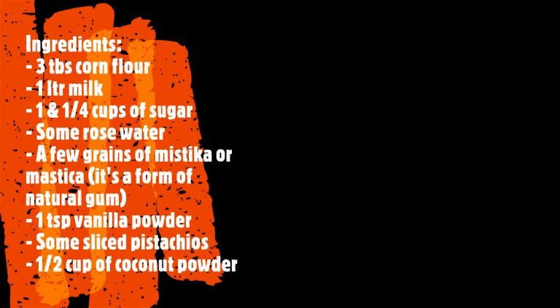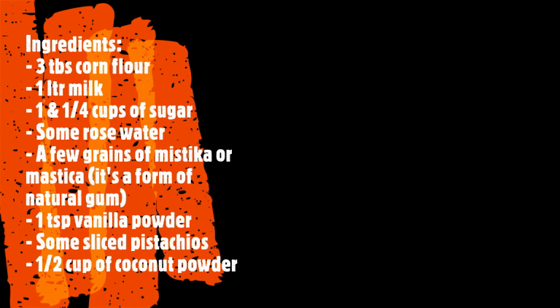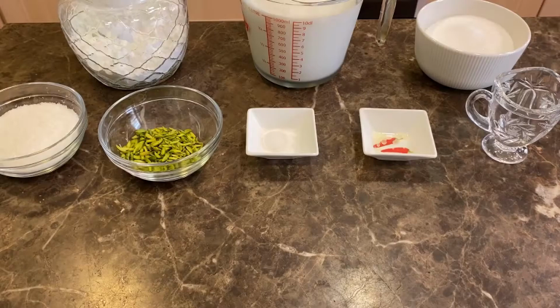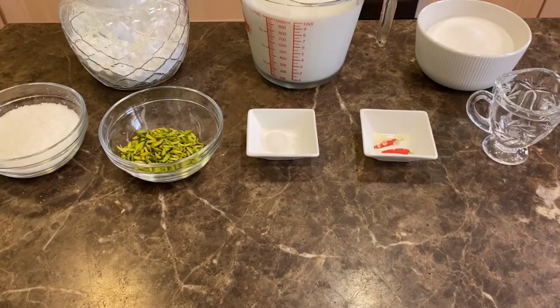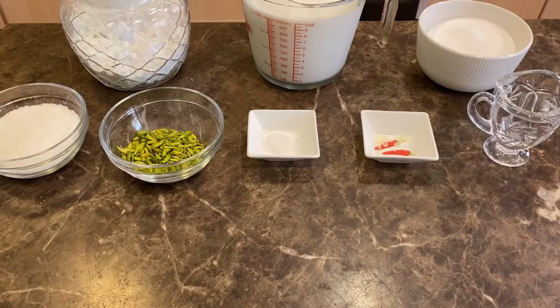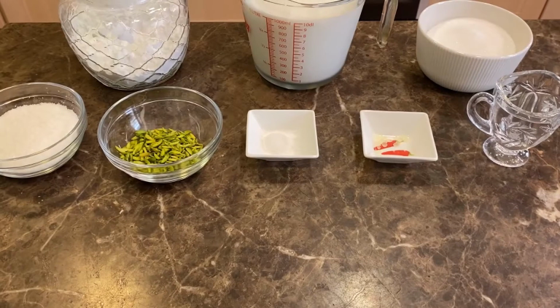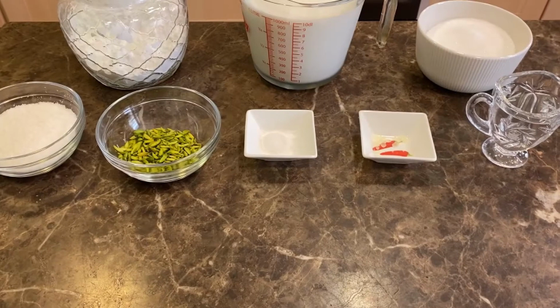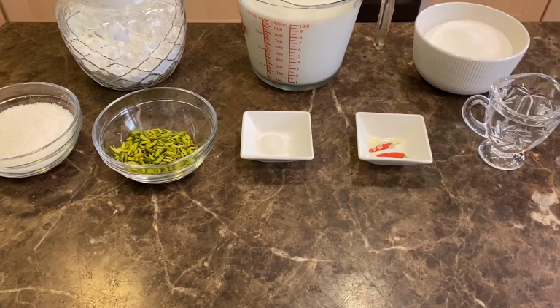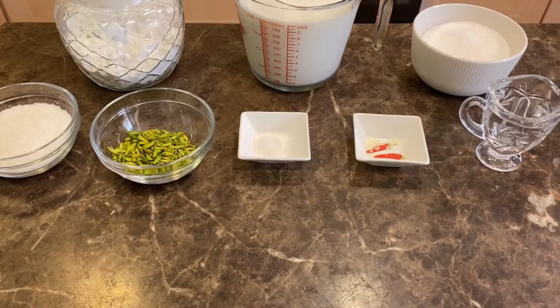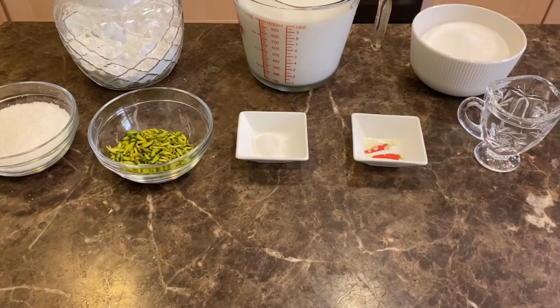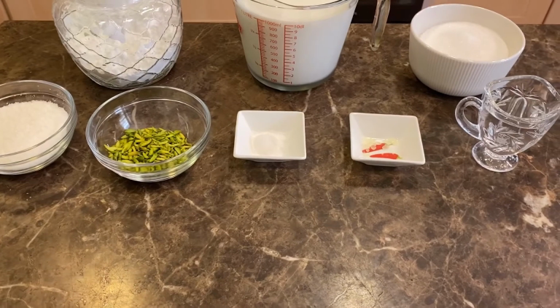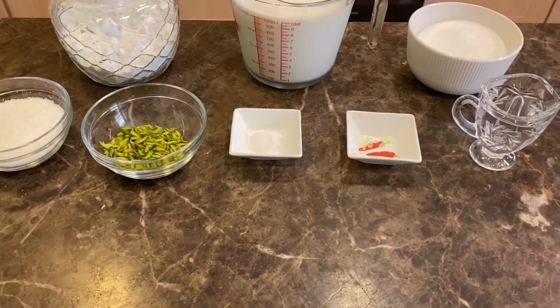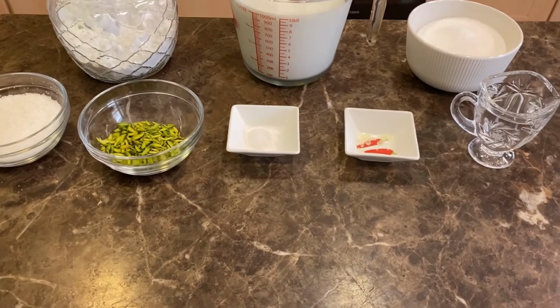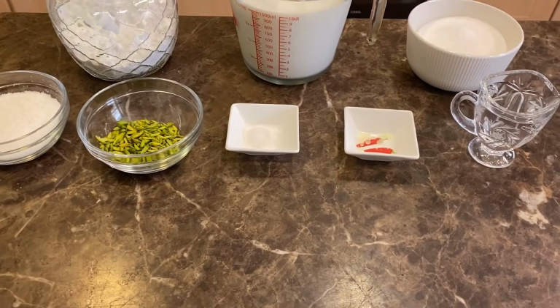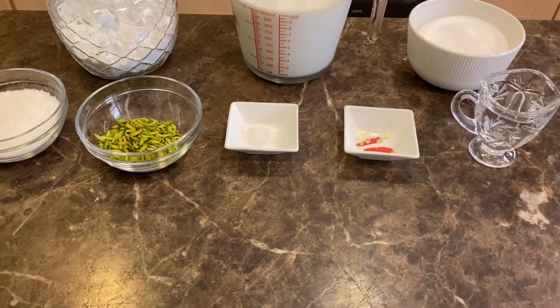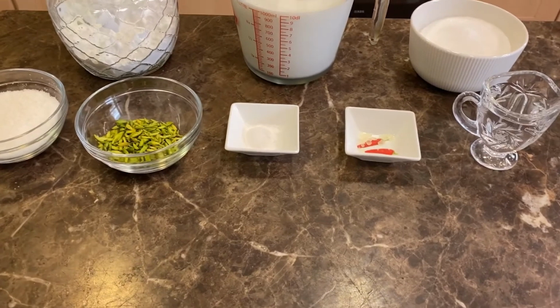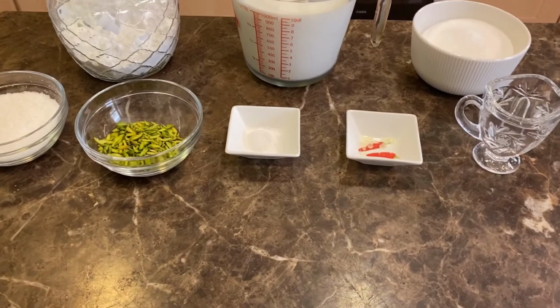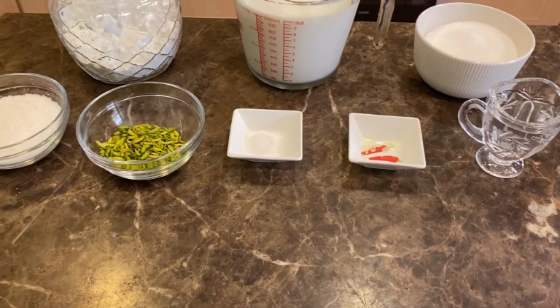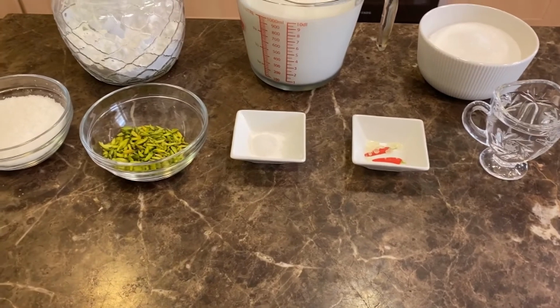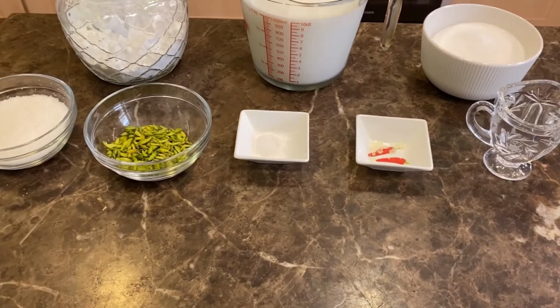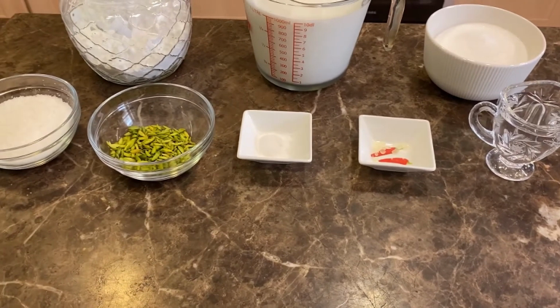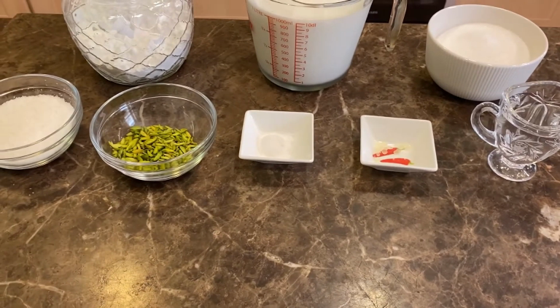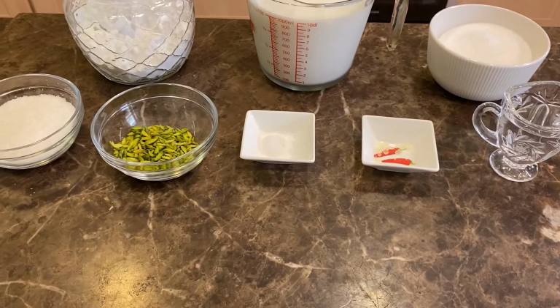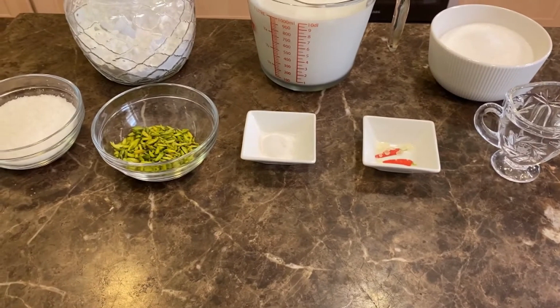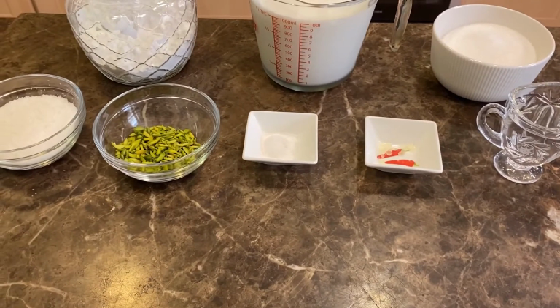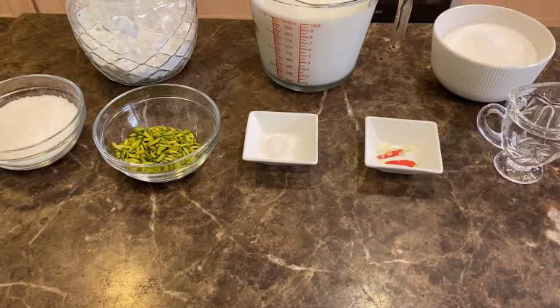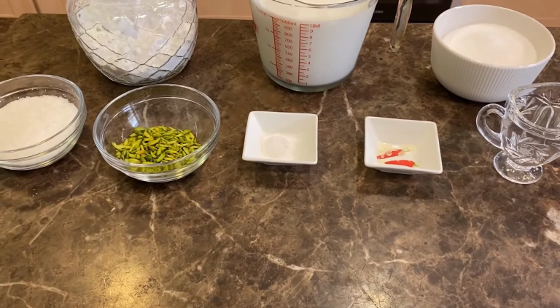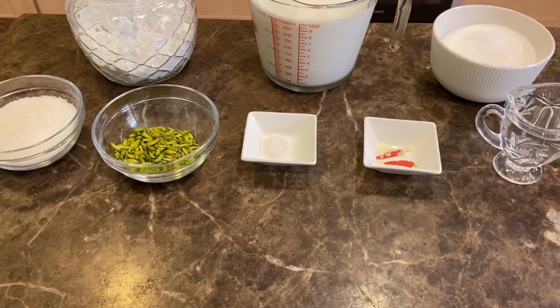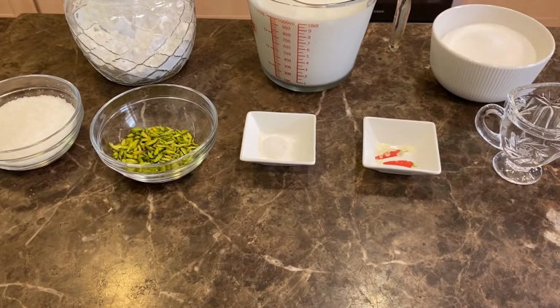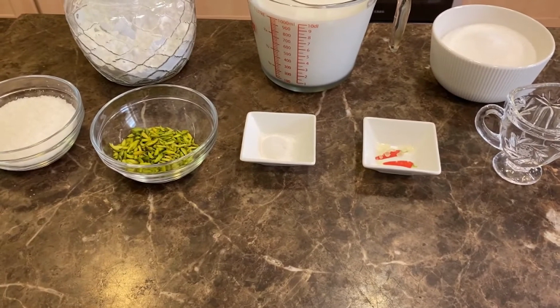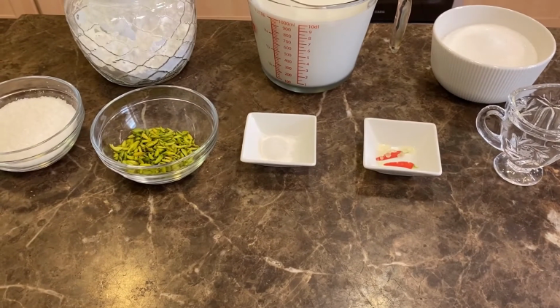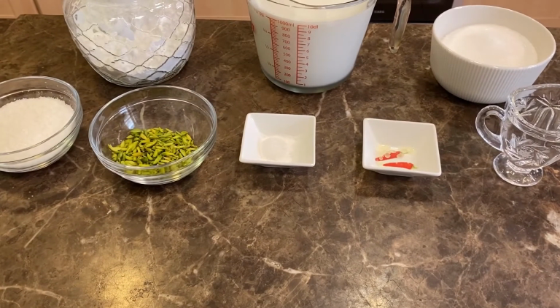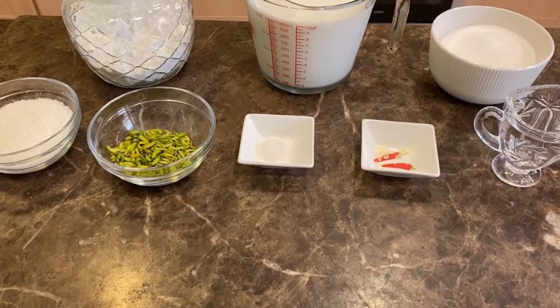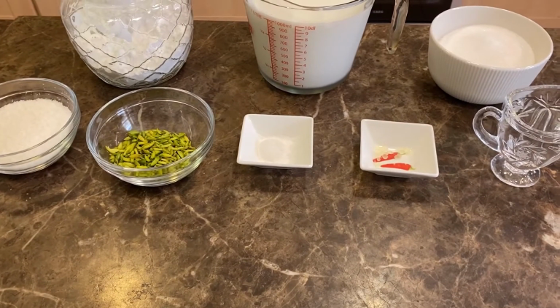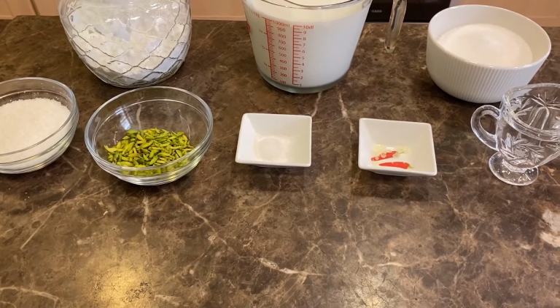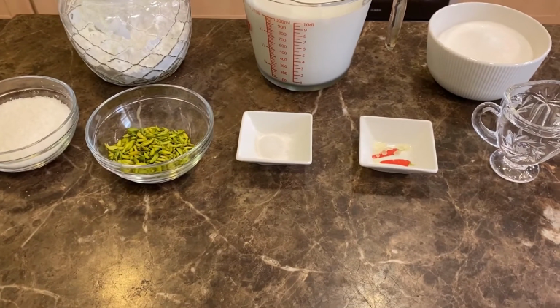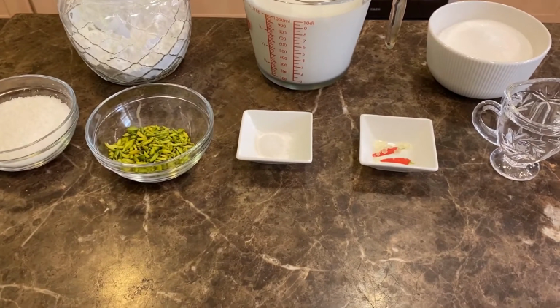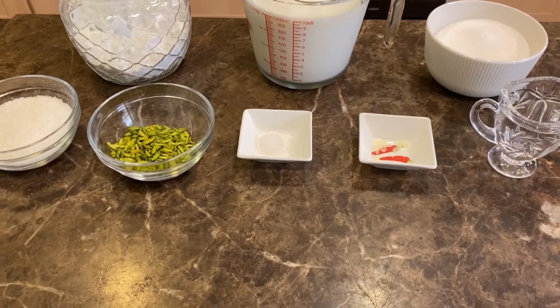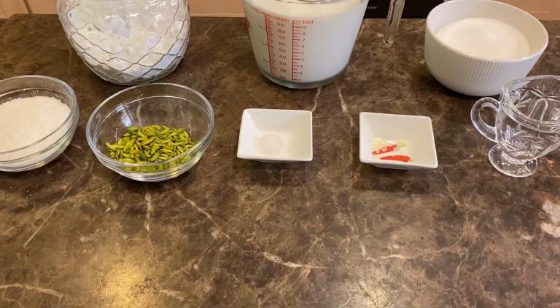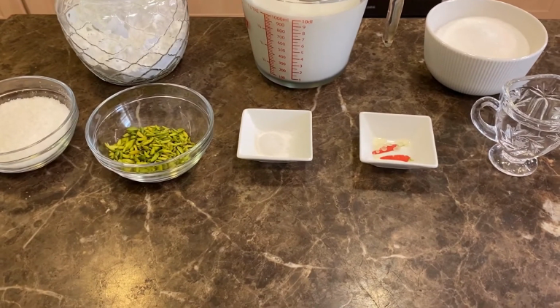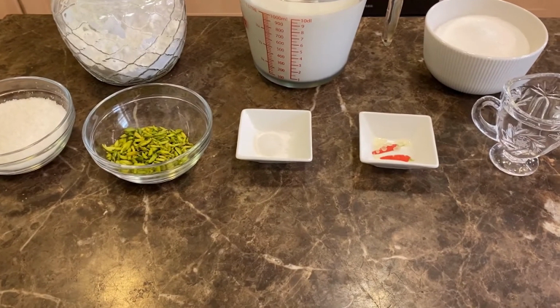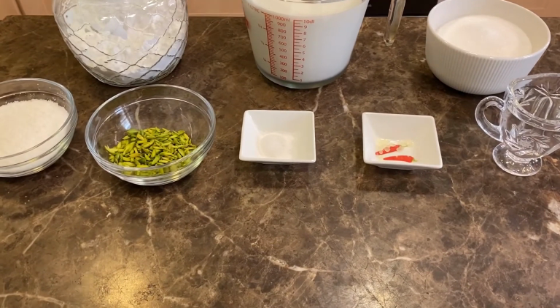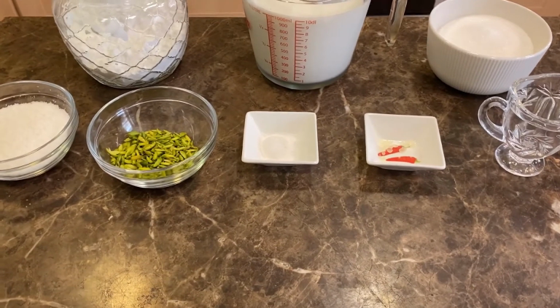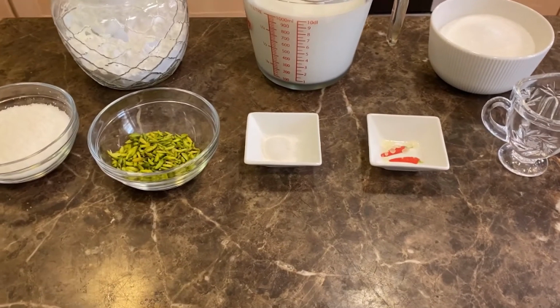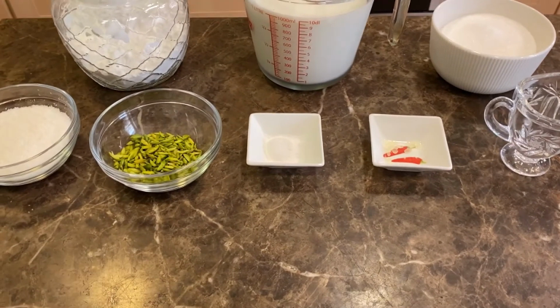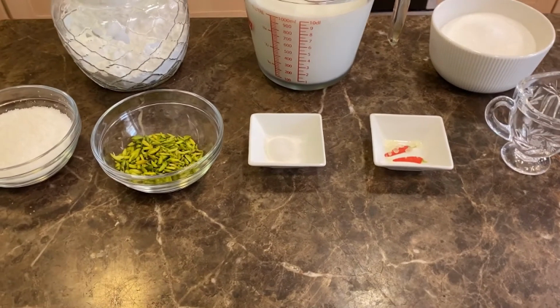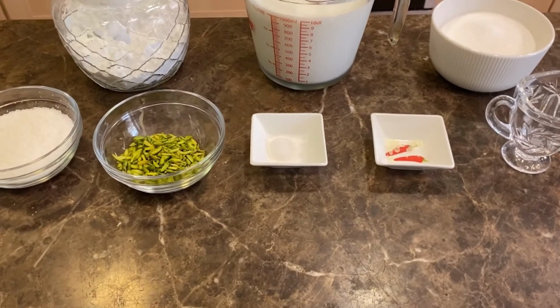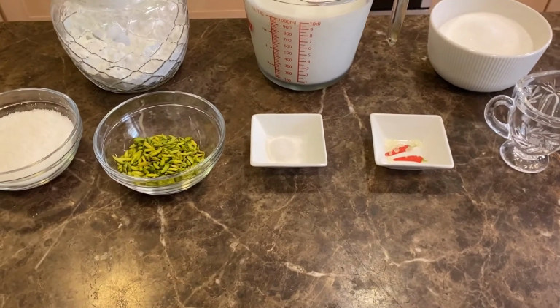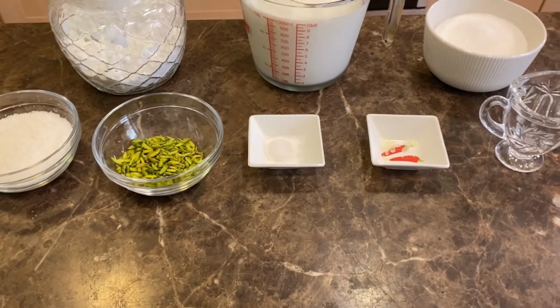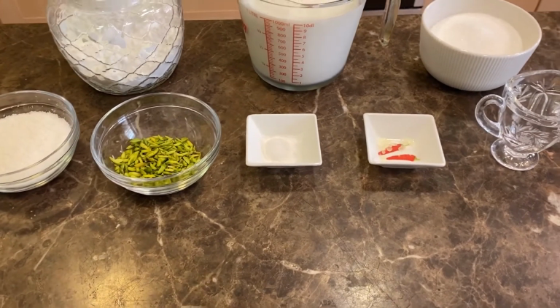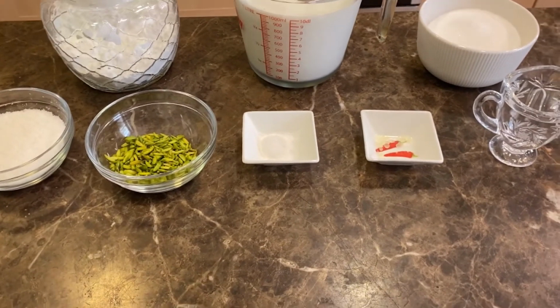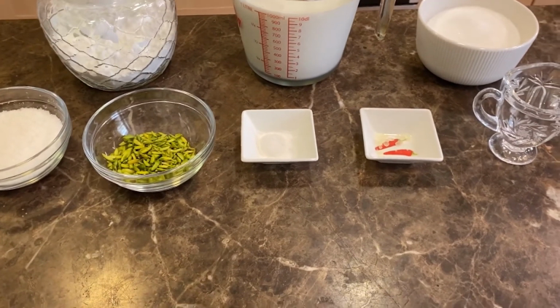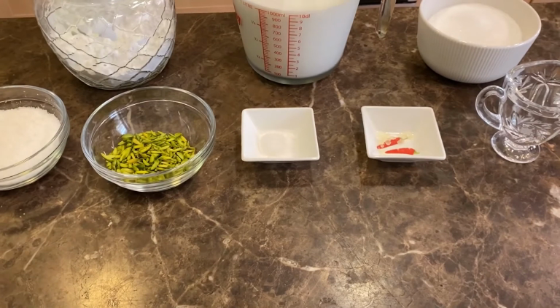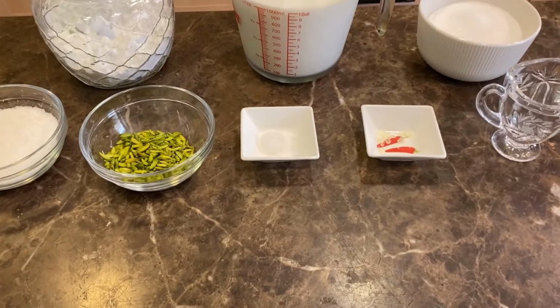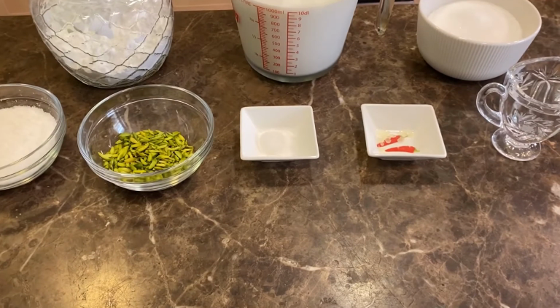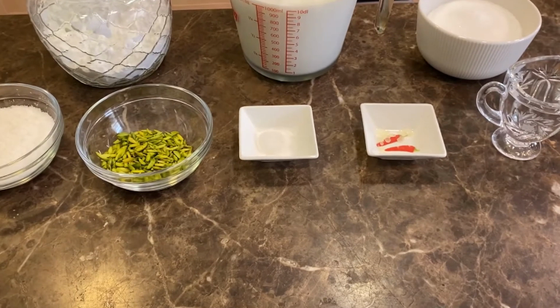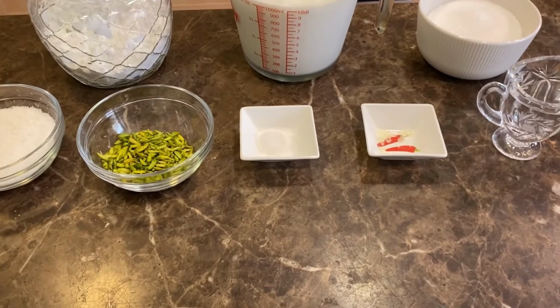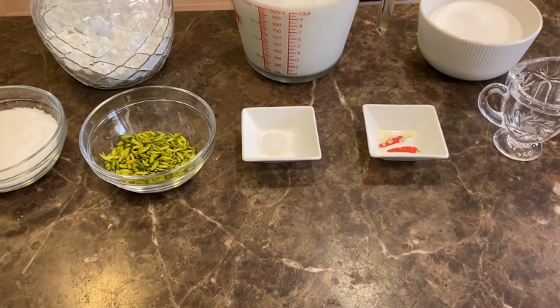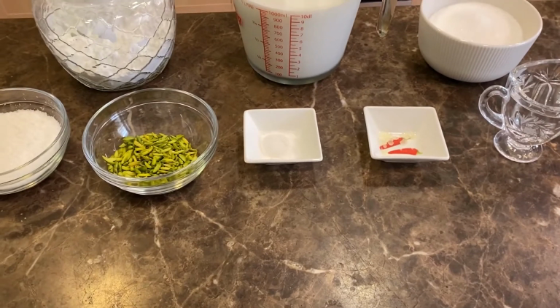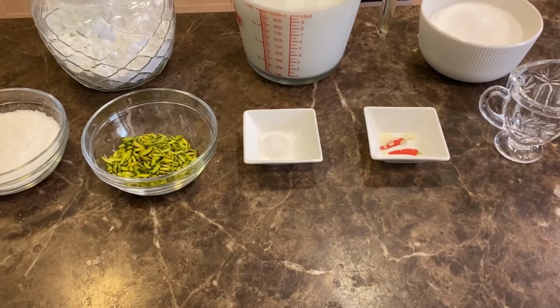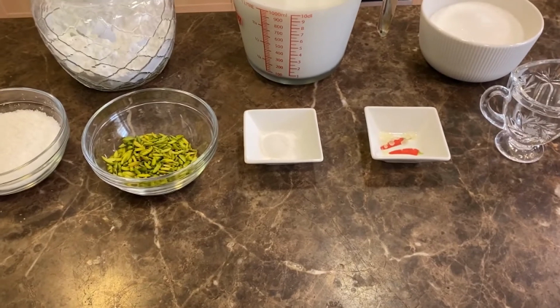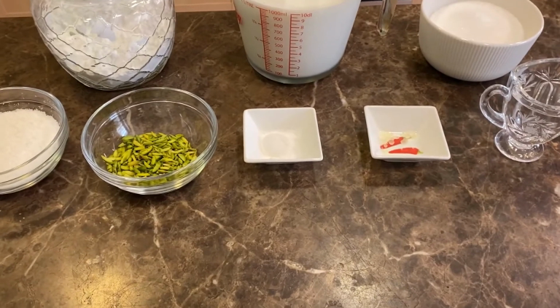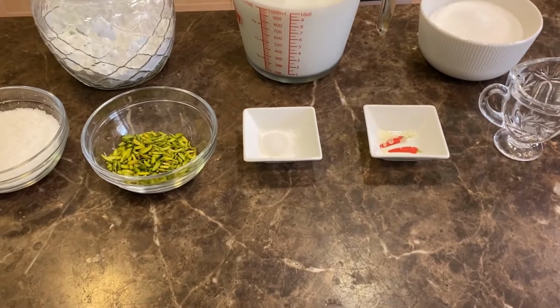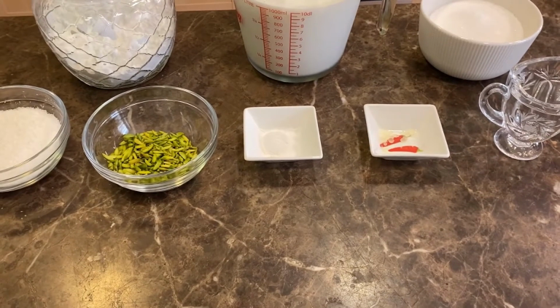Hello everyone, today we're going to make an Arabic dessert called mahallabiya, which is a form of milk pudding.